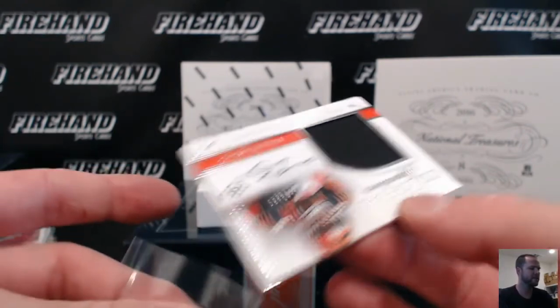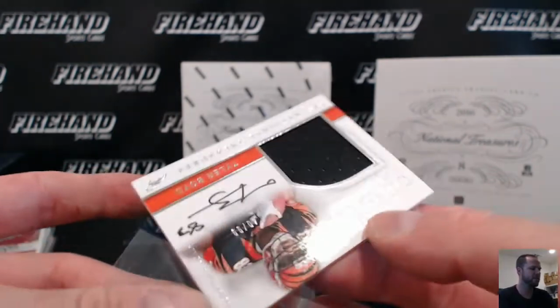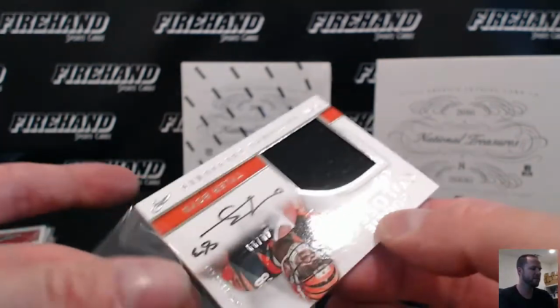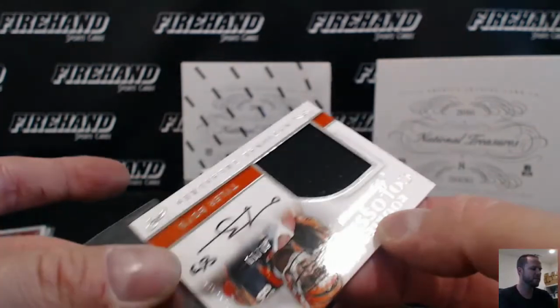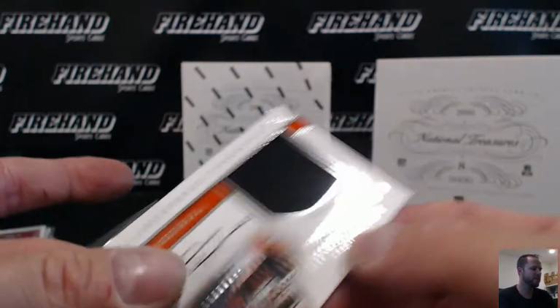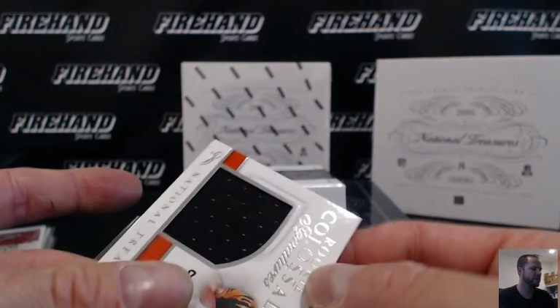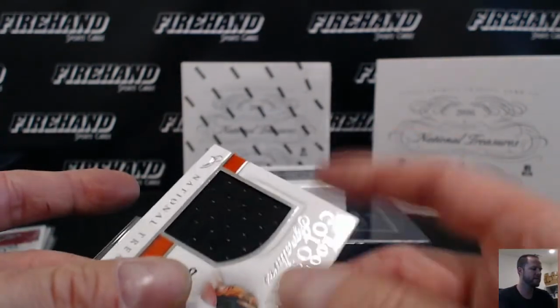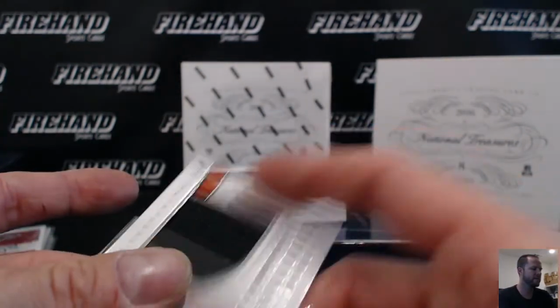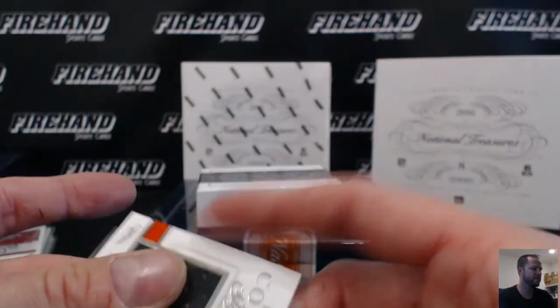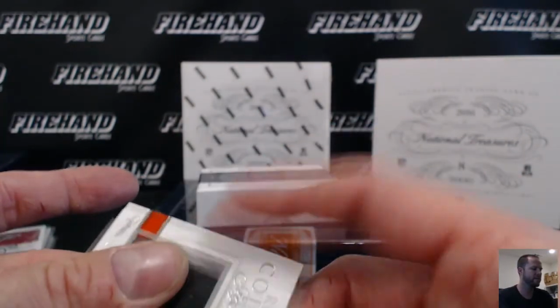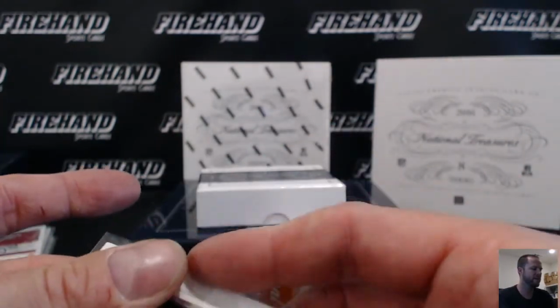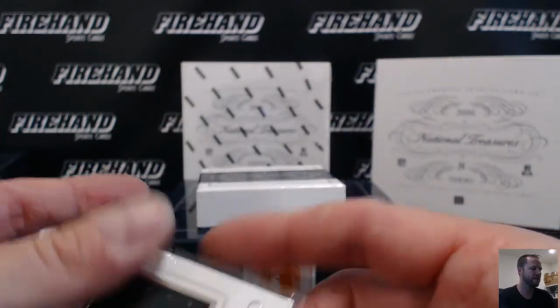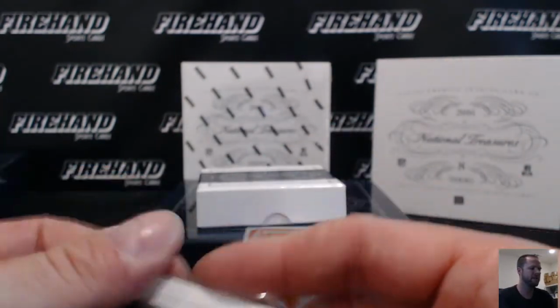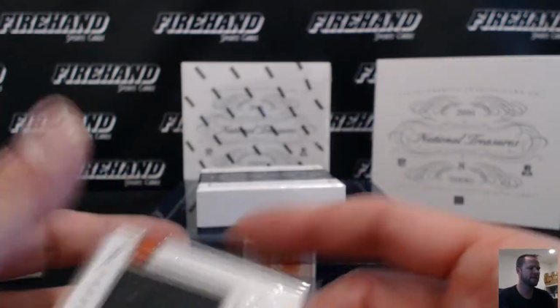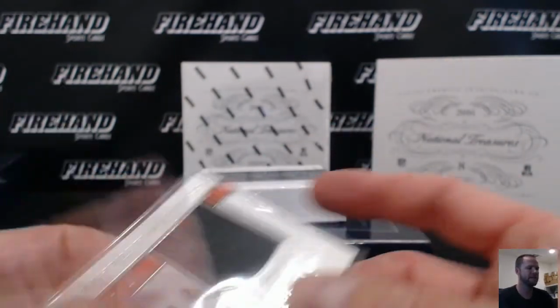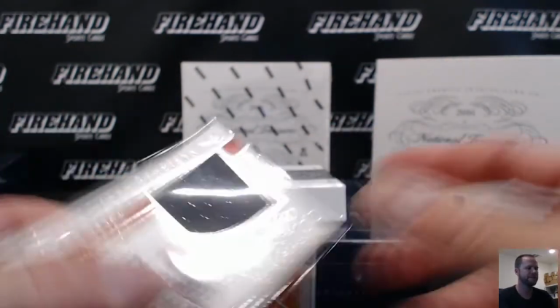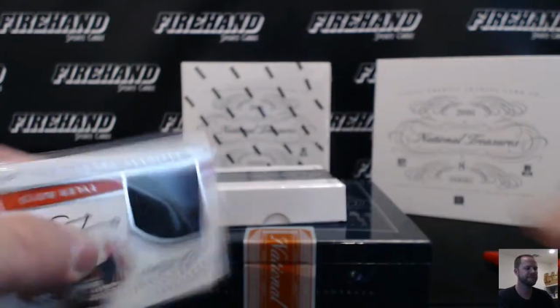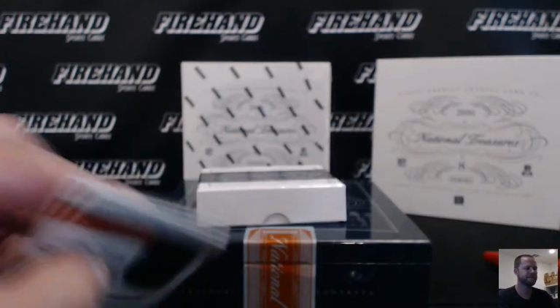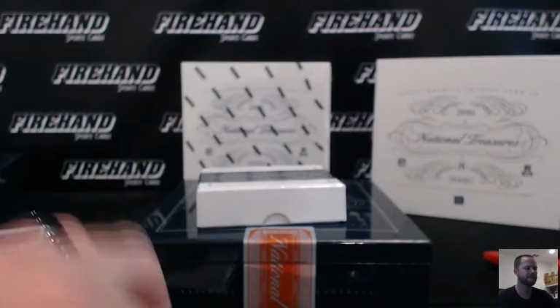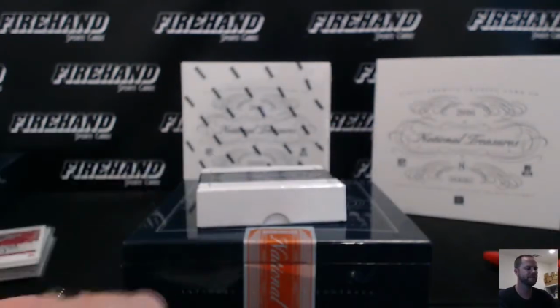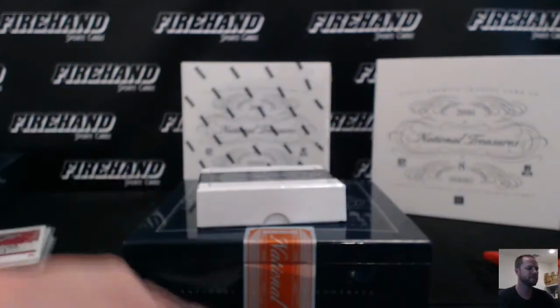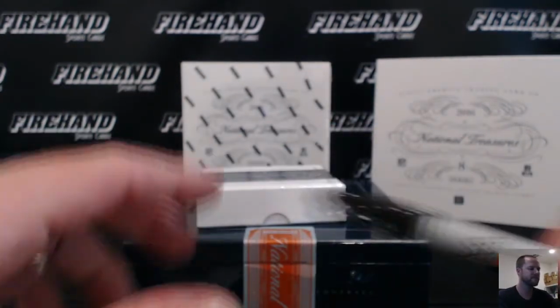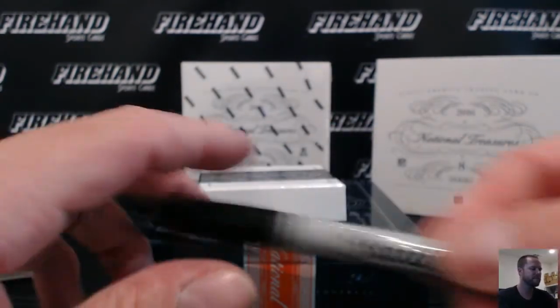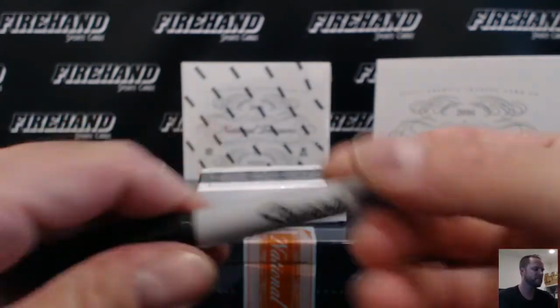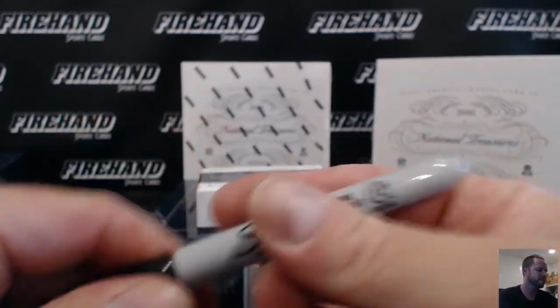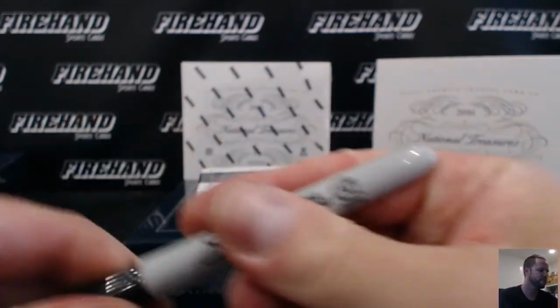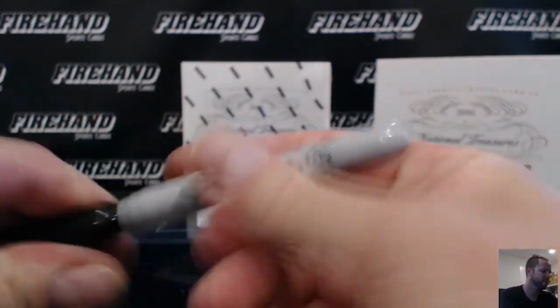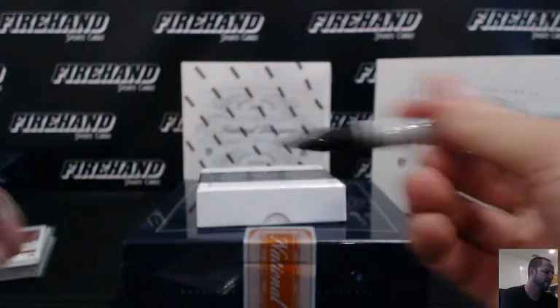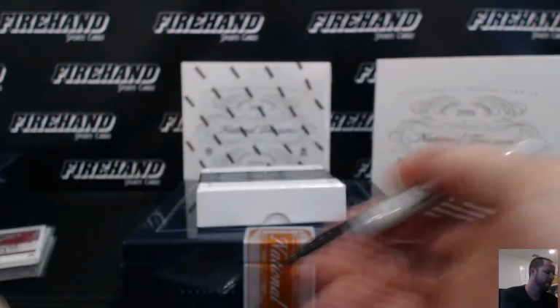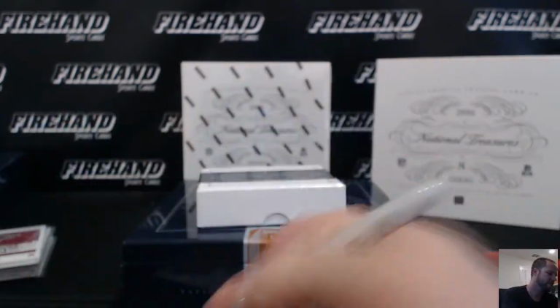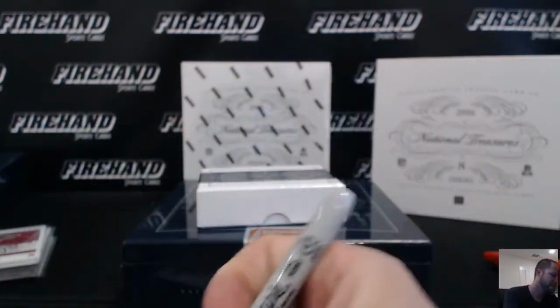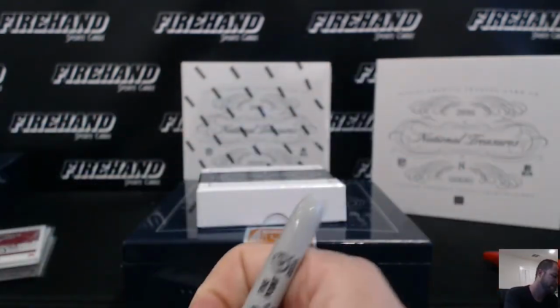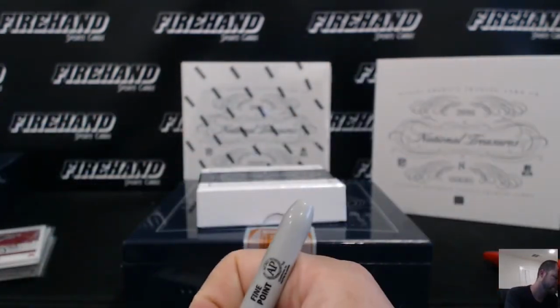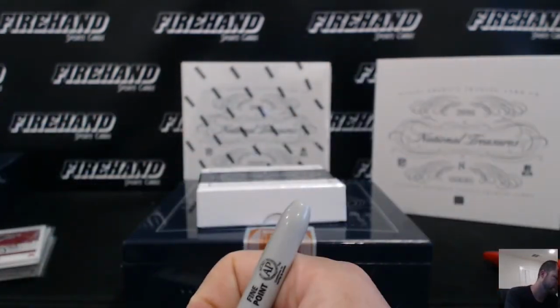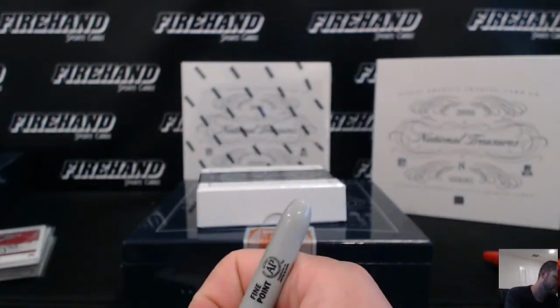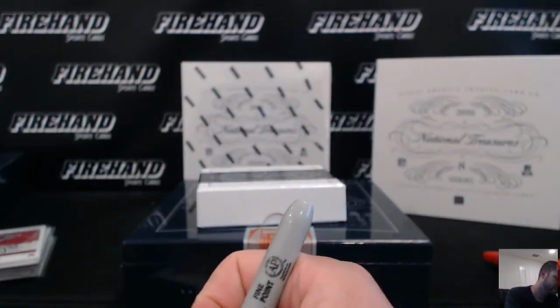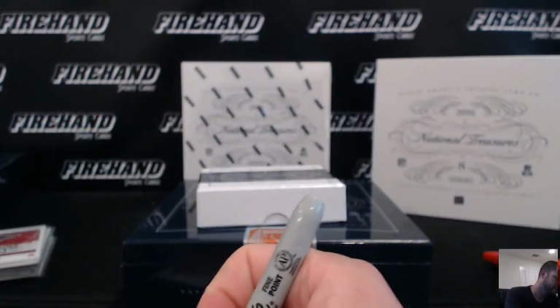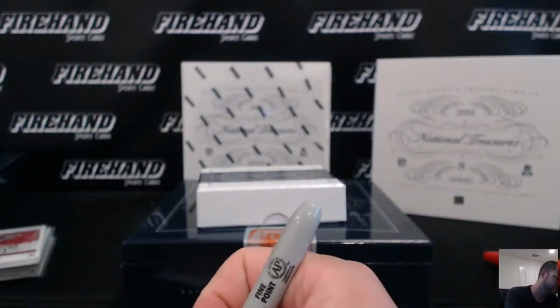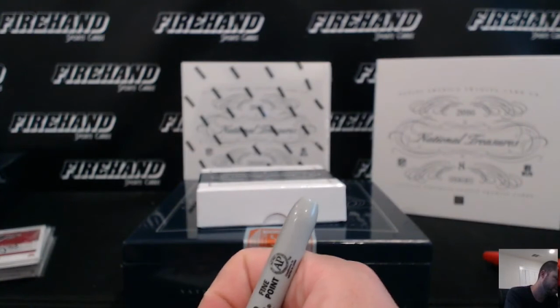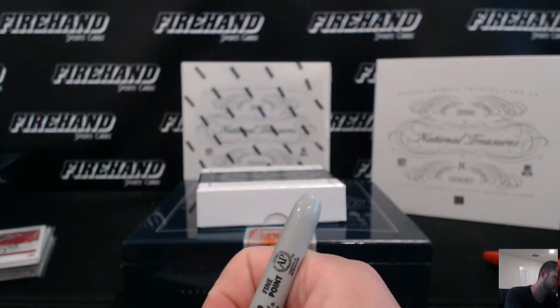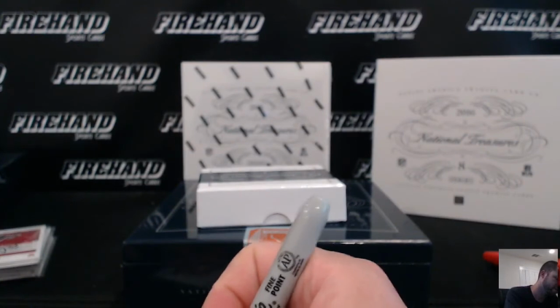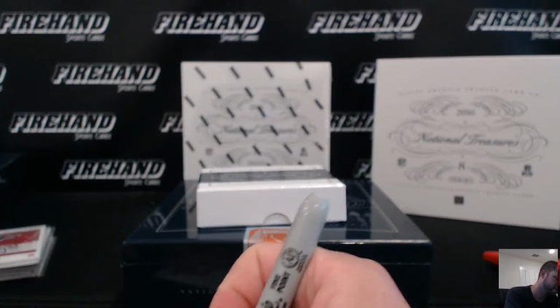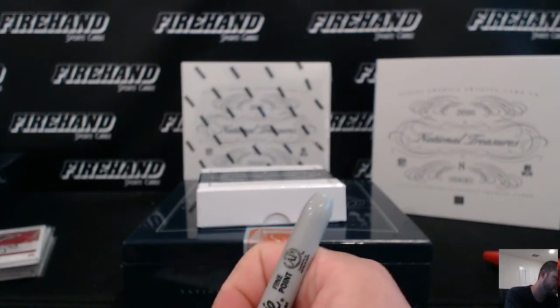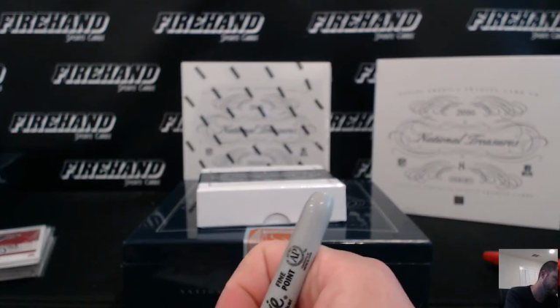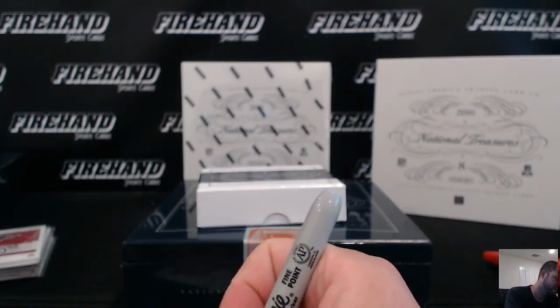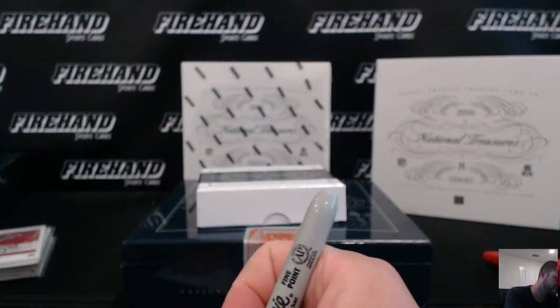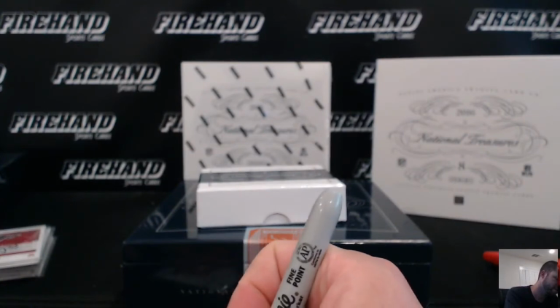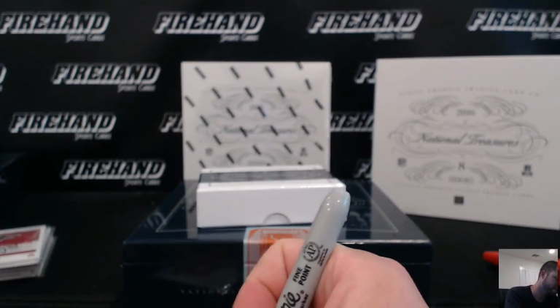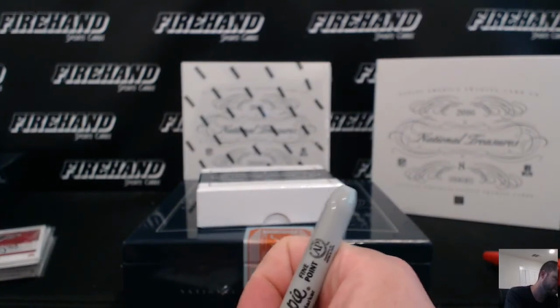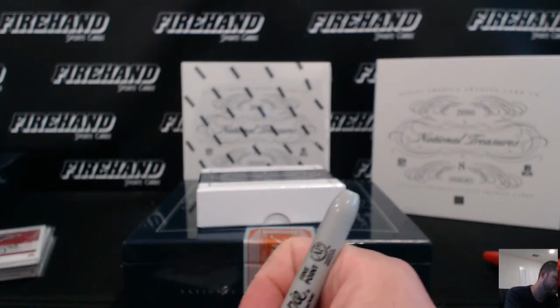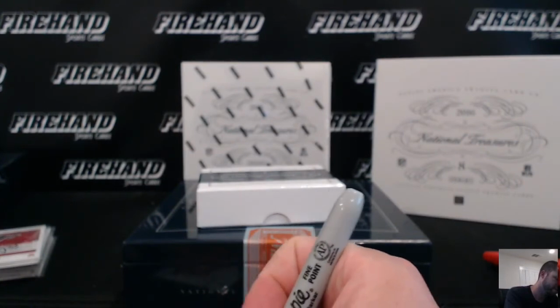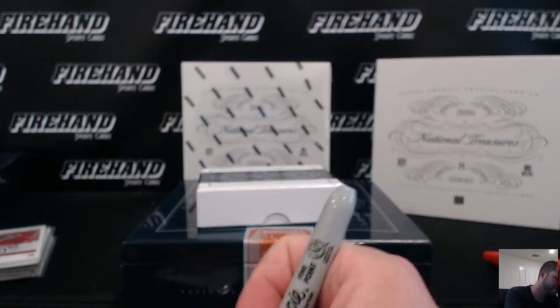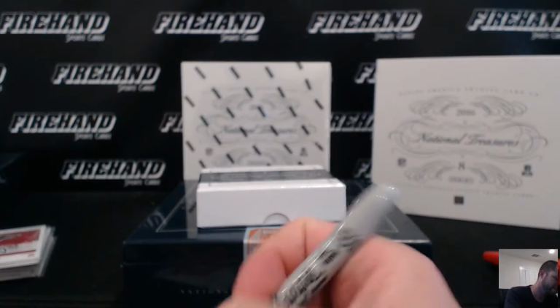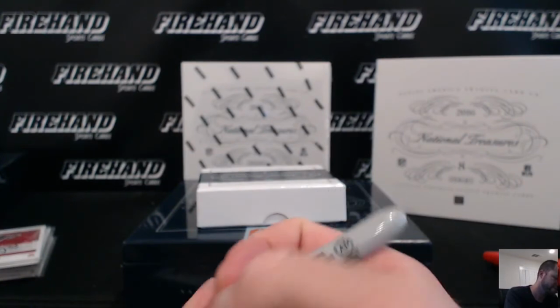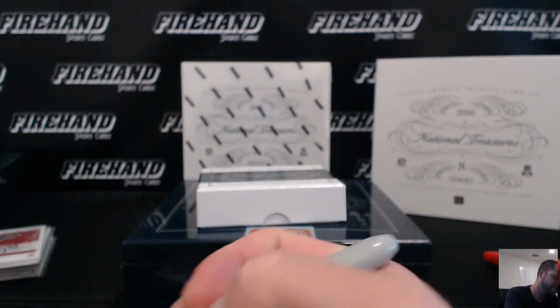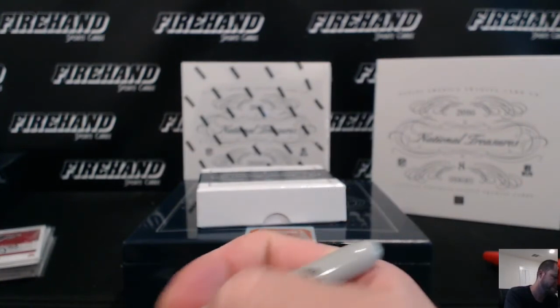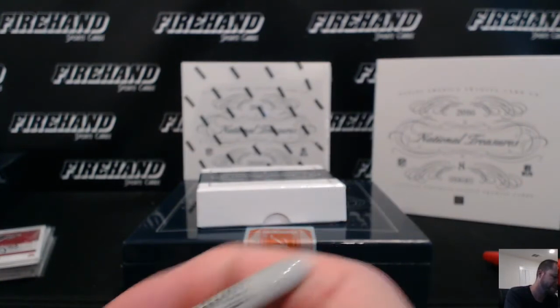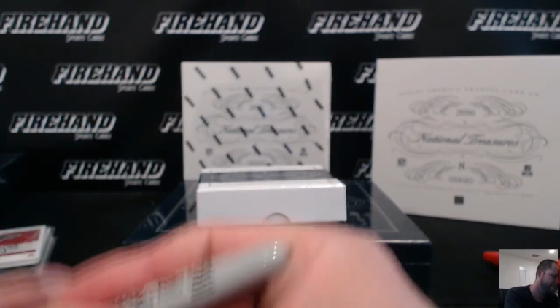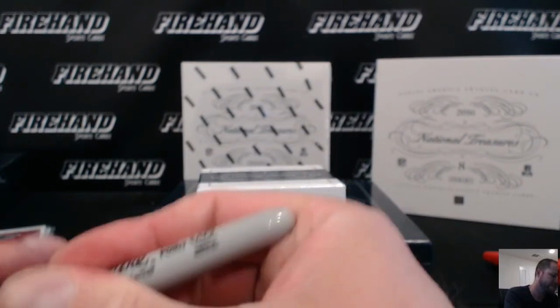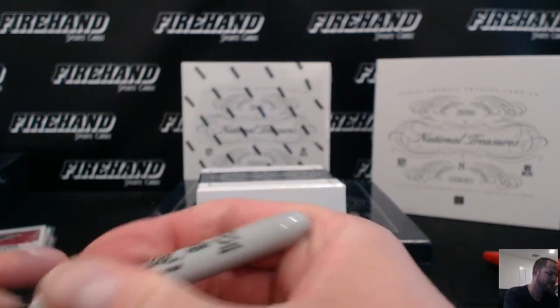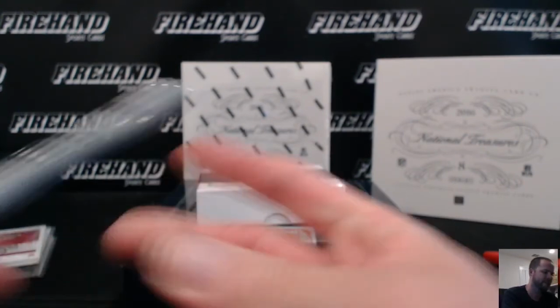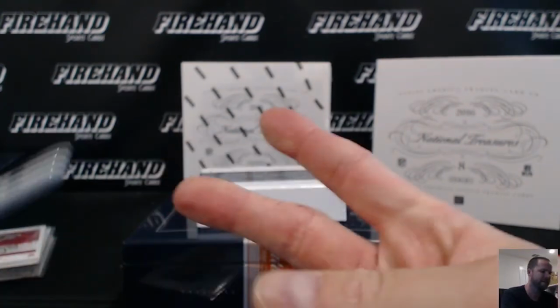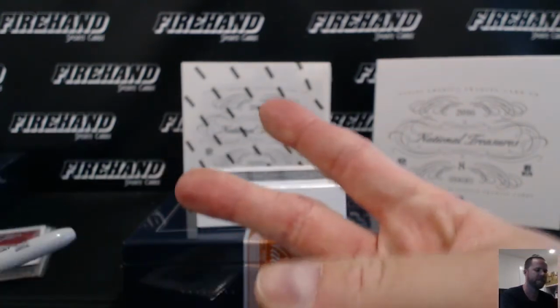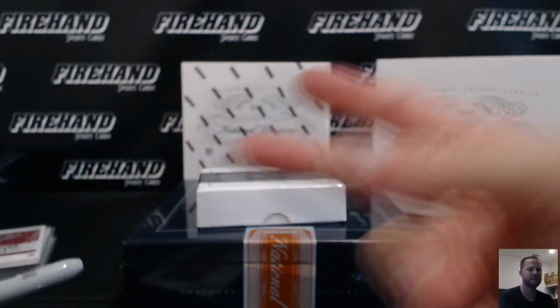Only one box left from the case. Thanks again everybody for watching and joining. Until next time.